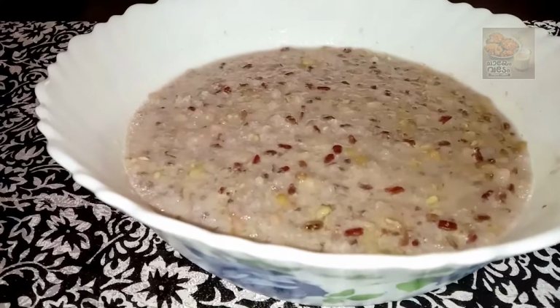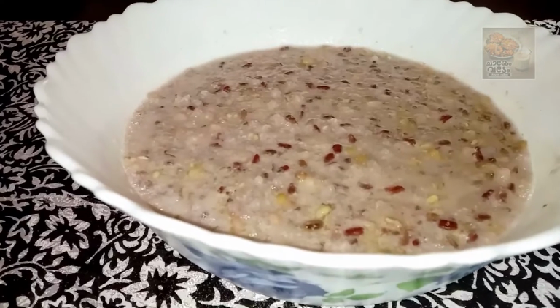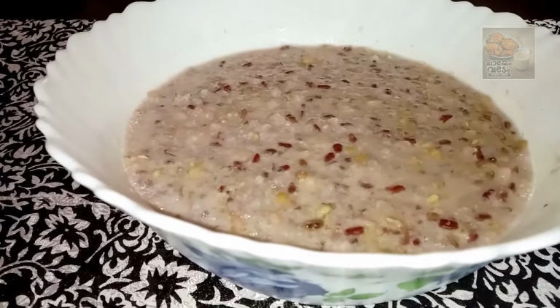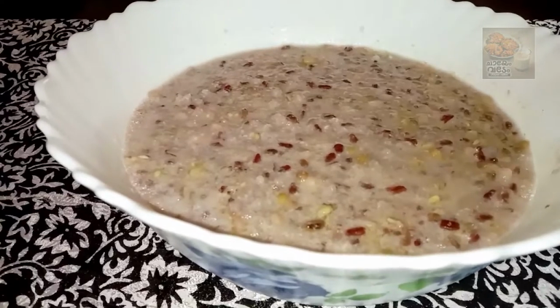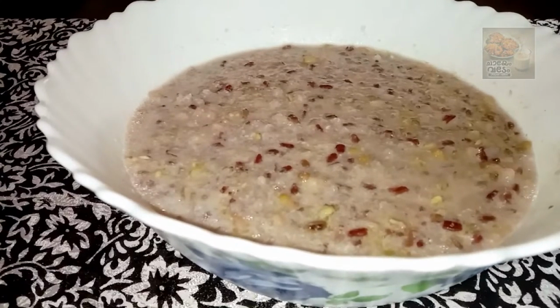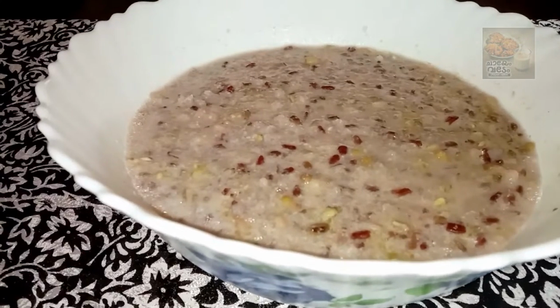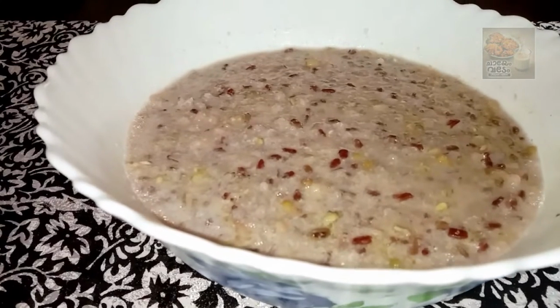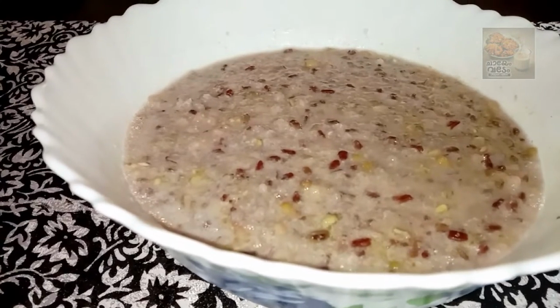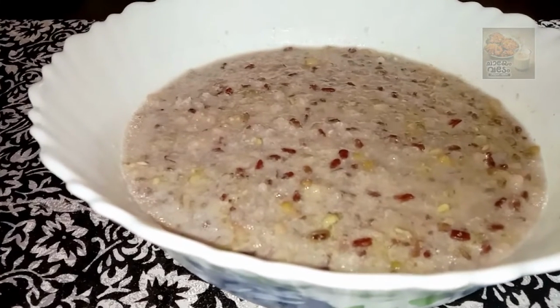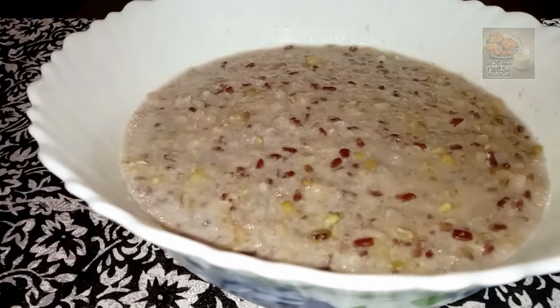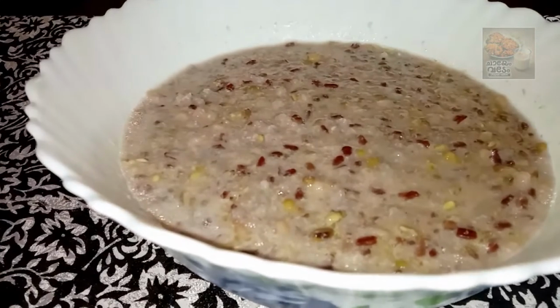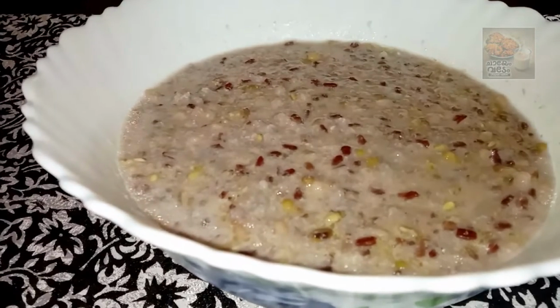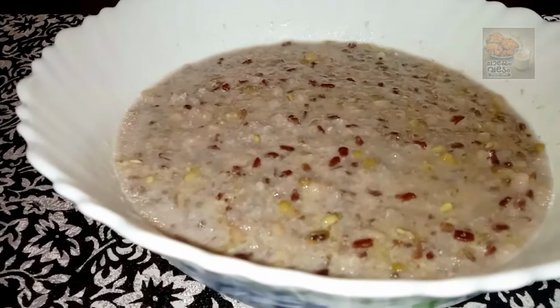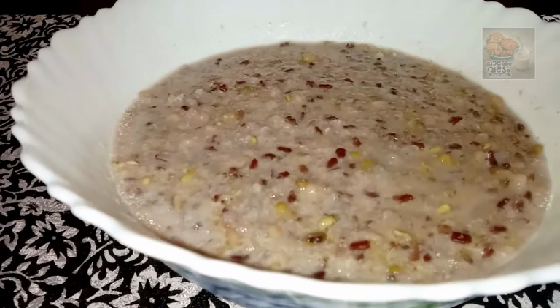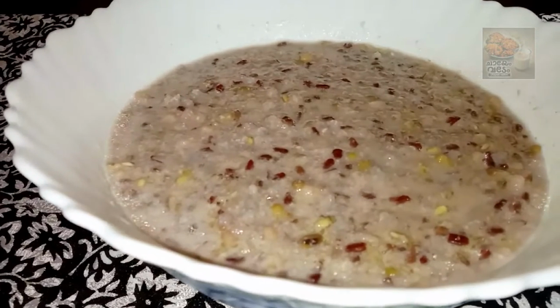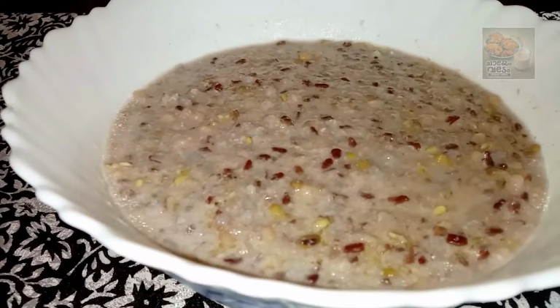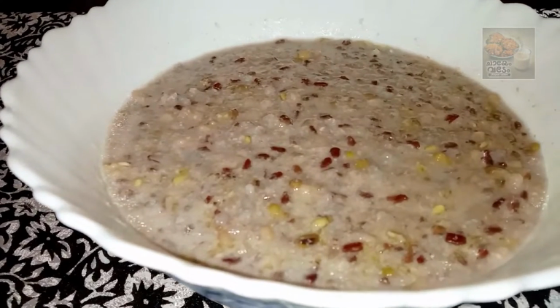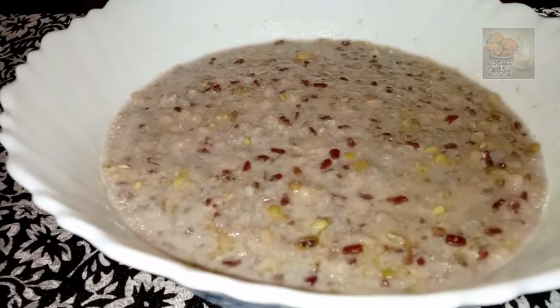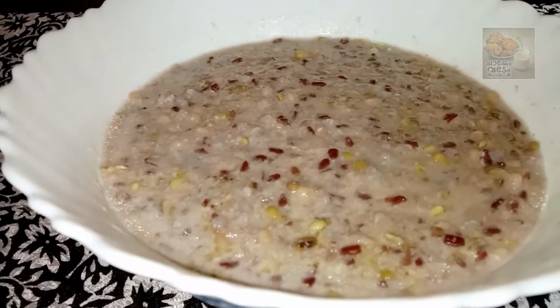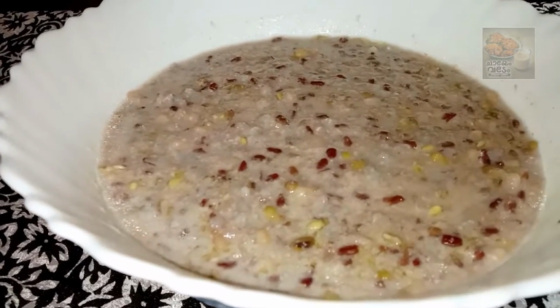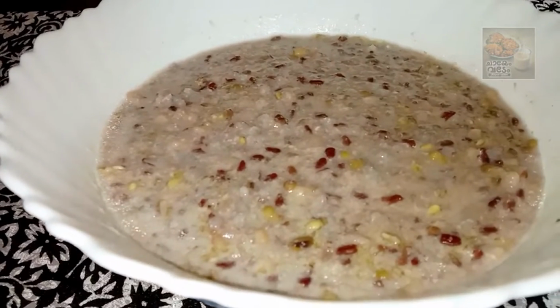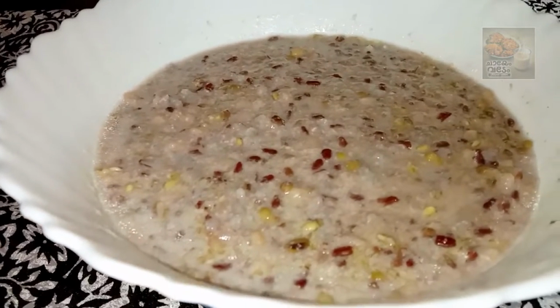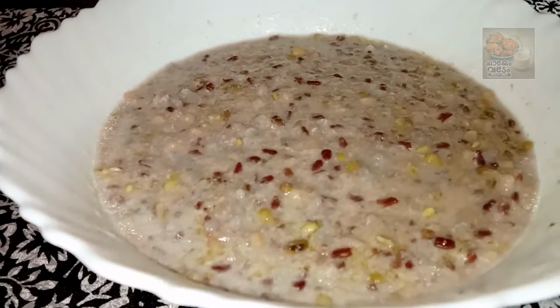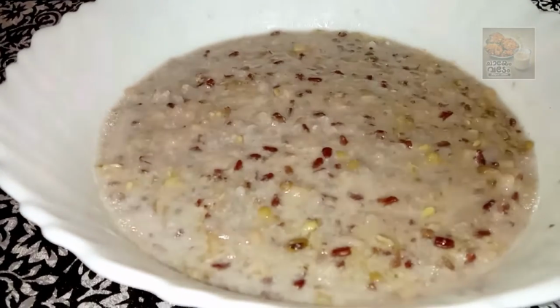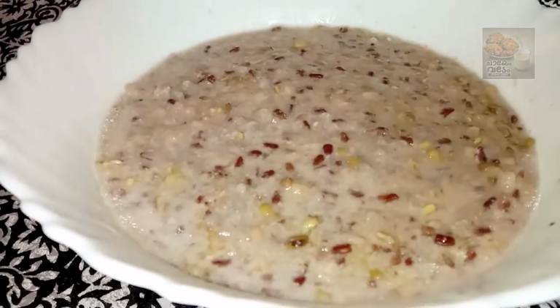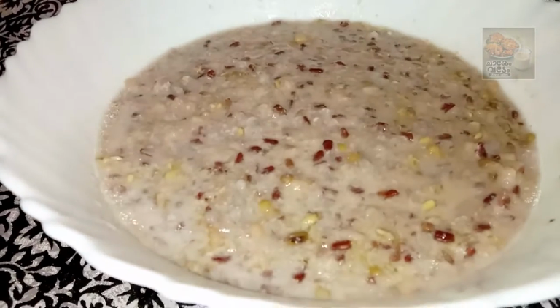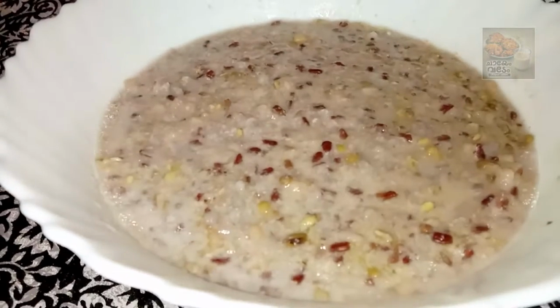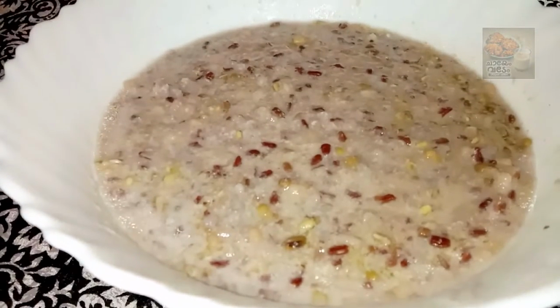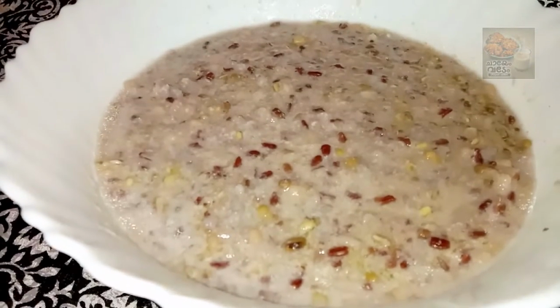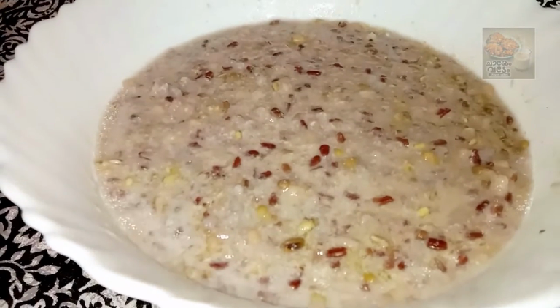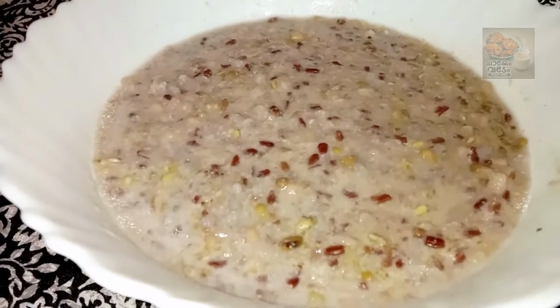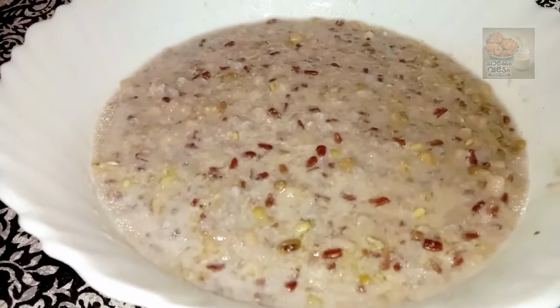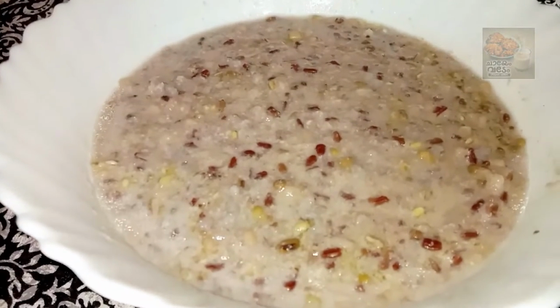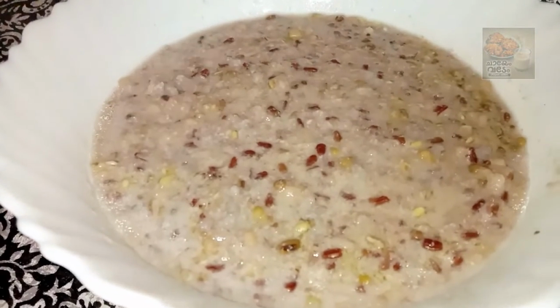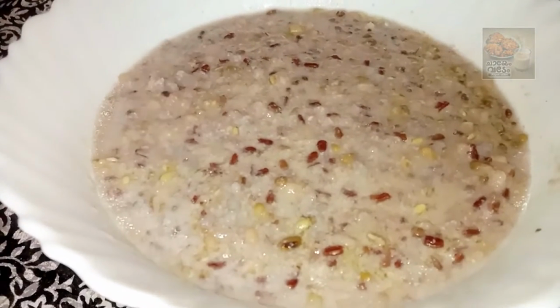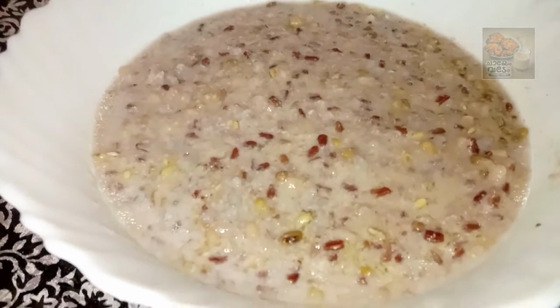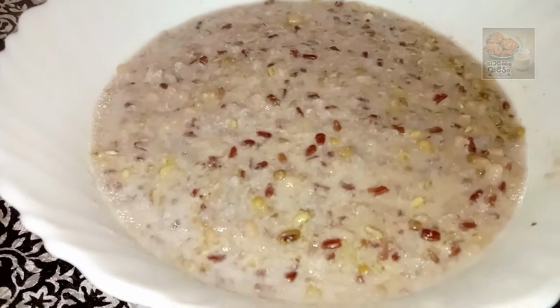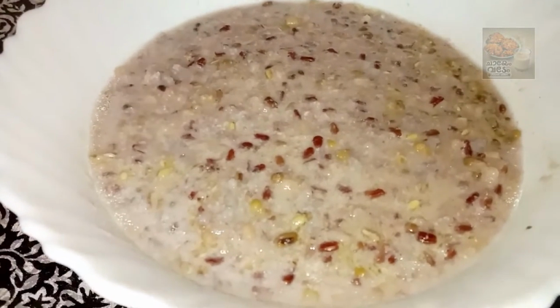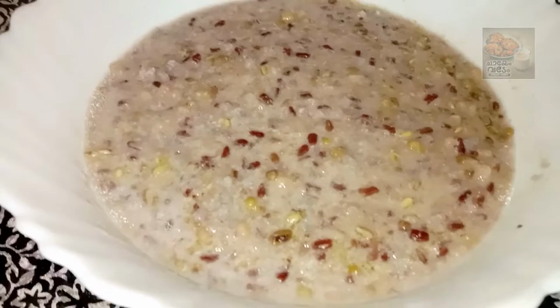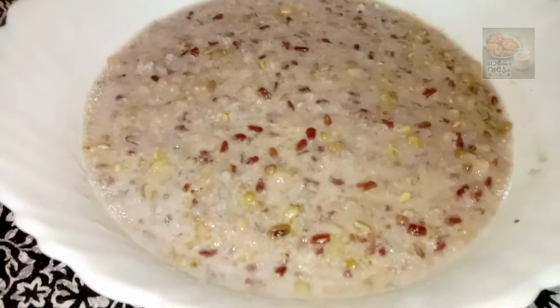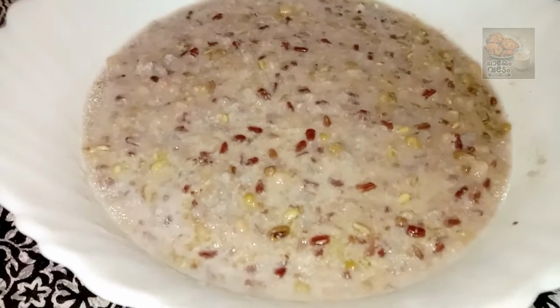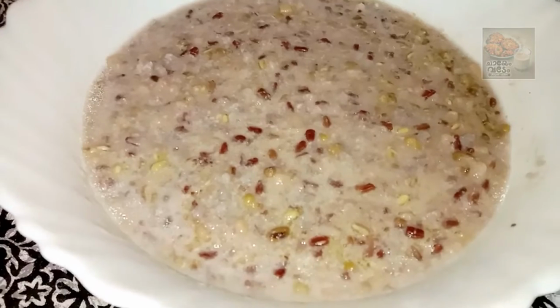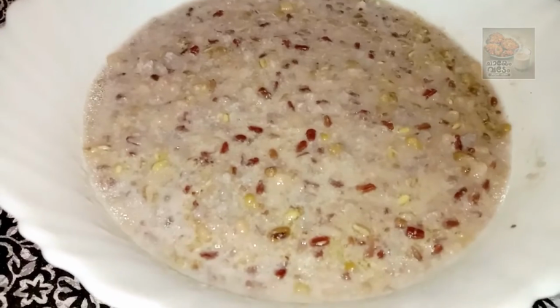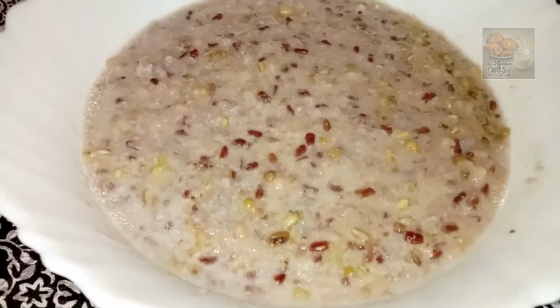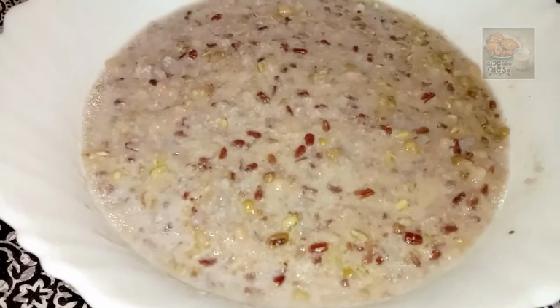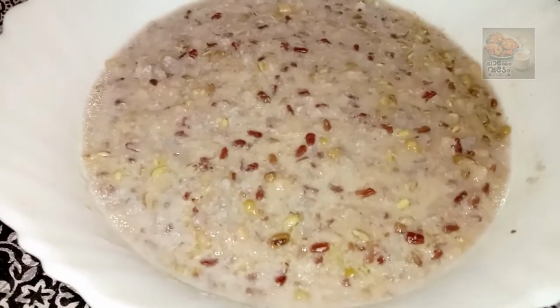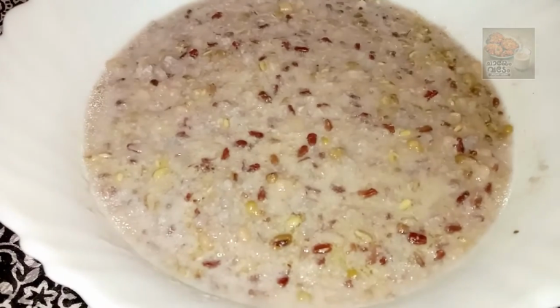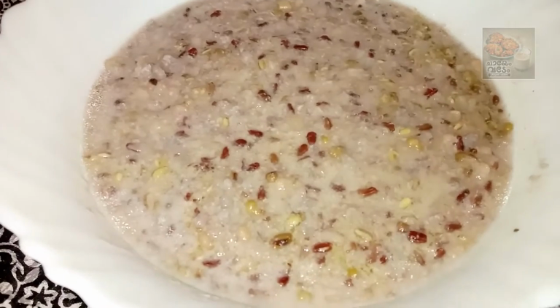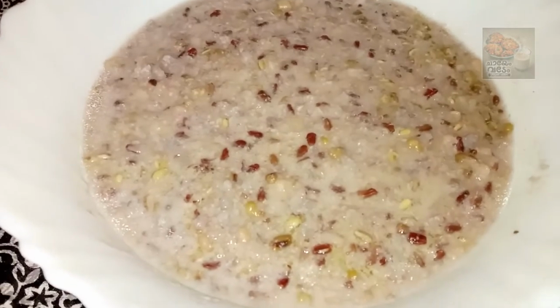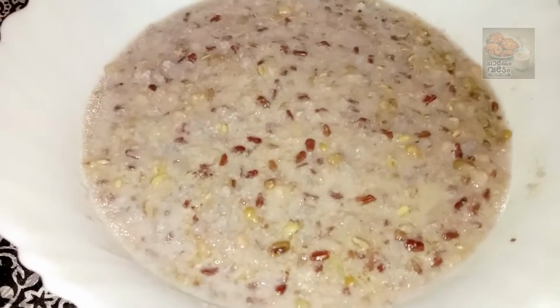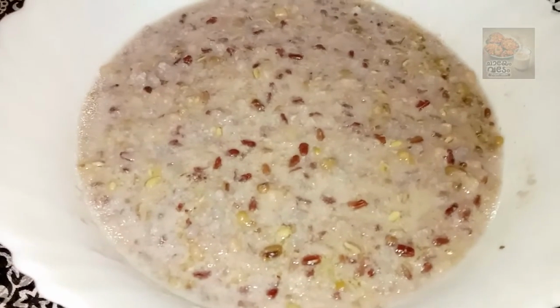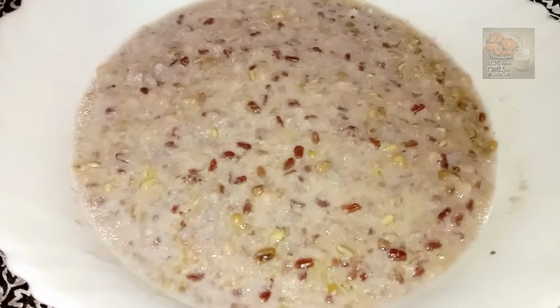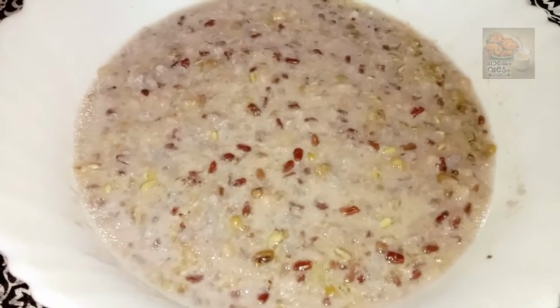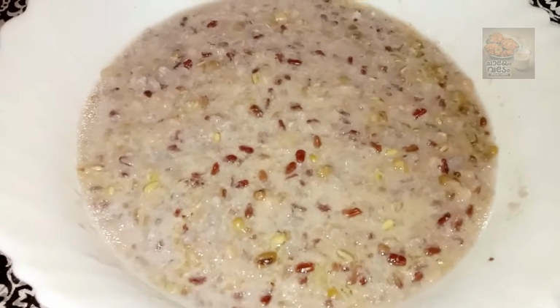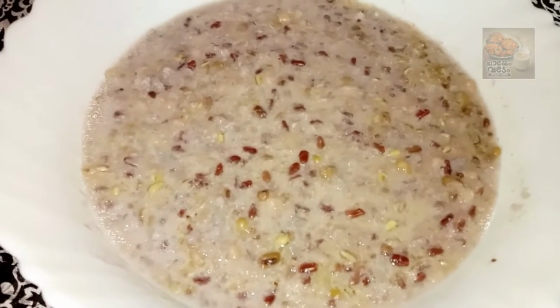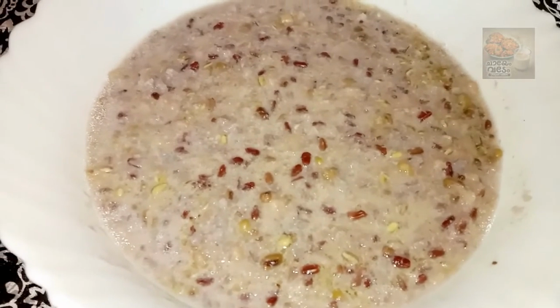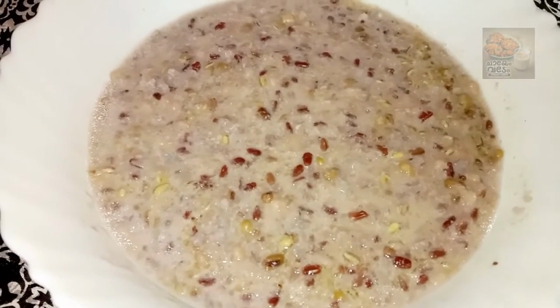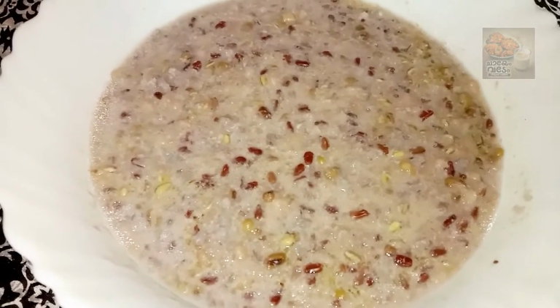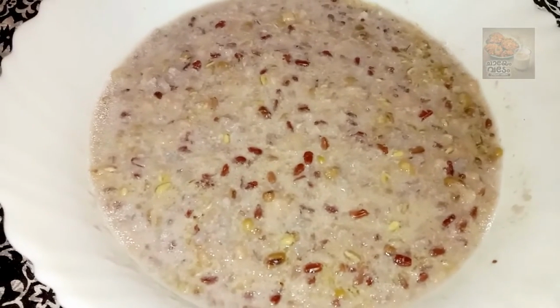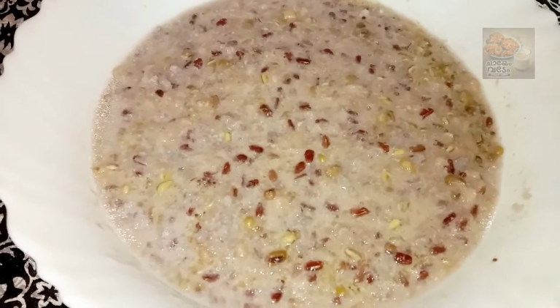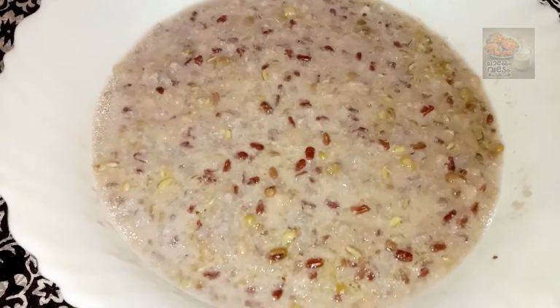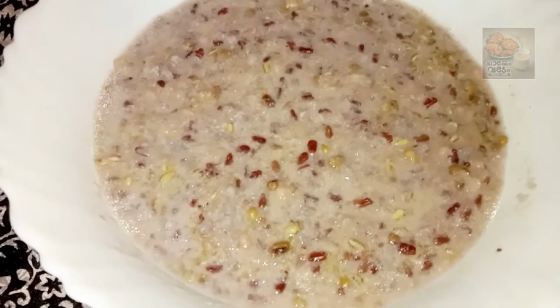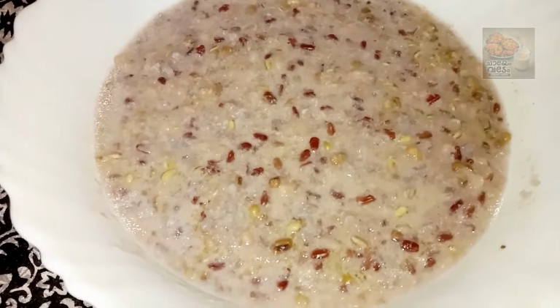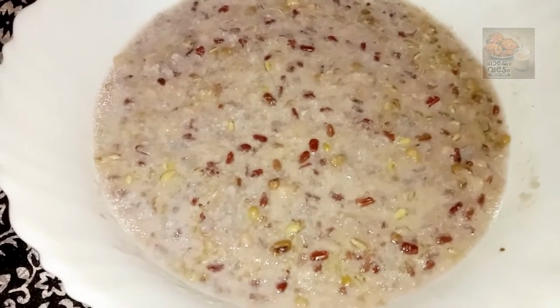Hi, hello, welcome to our channel. Today we are here to eat a recipe. This is a recipe.